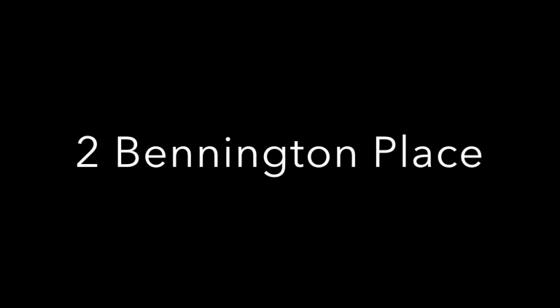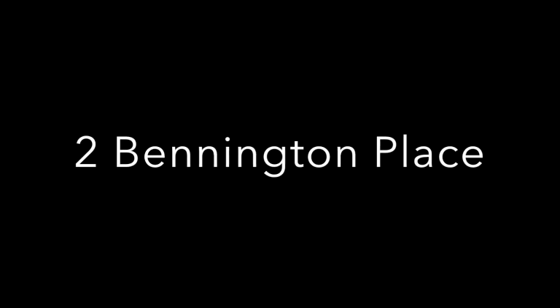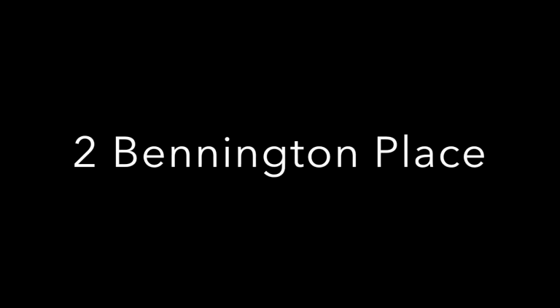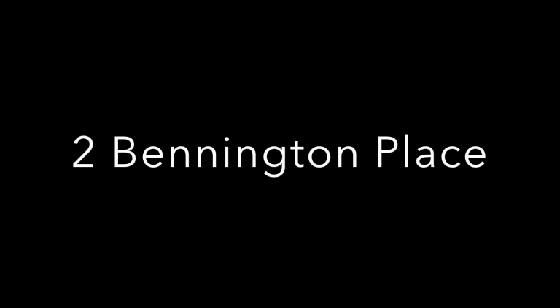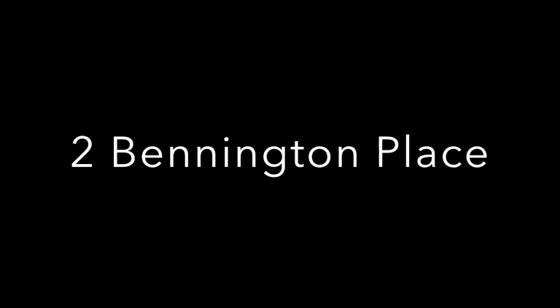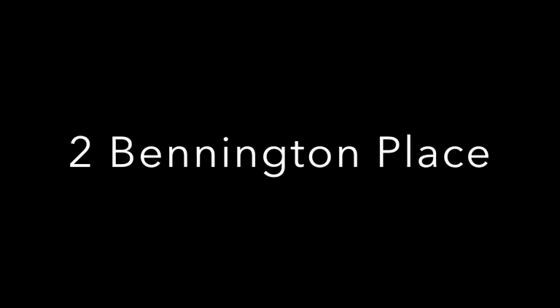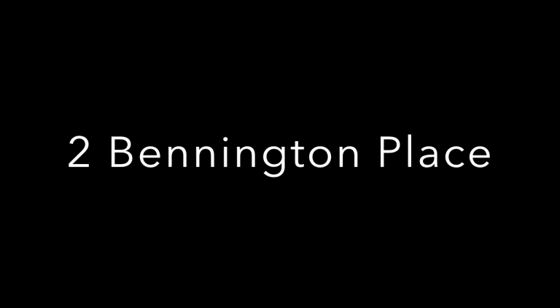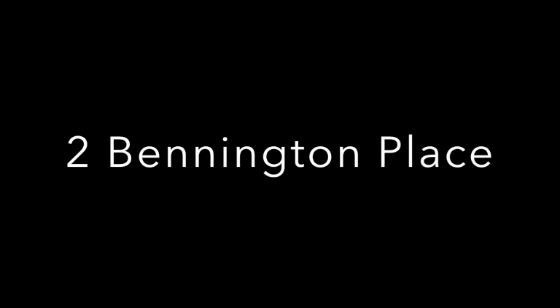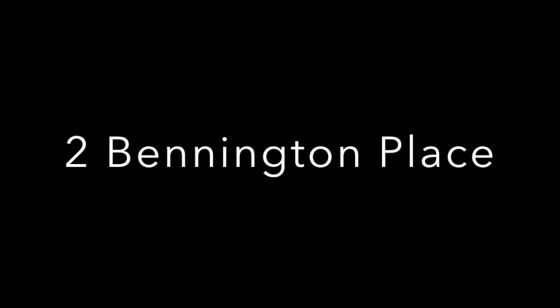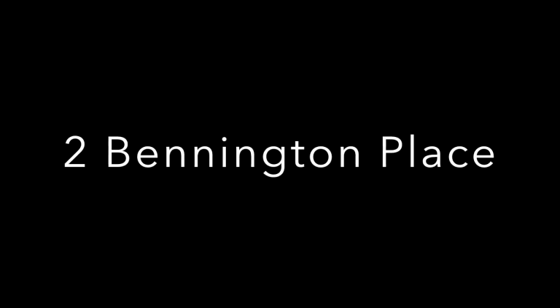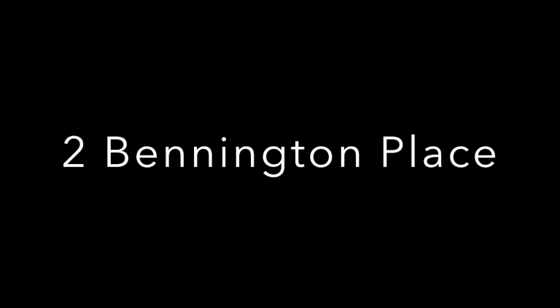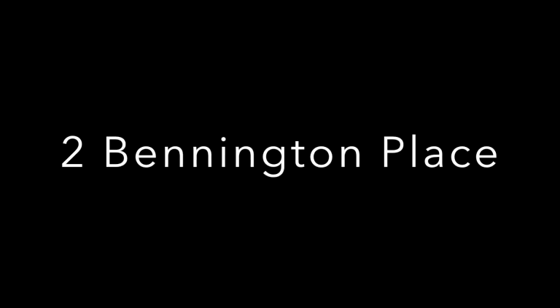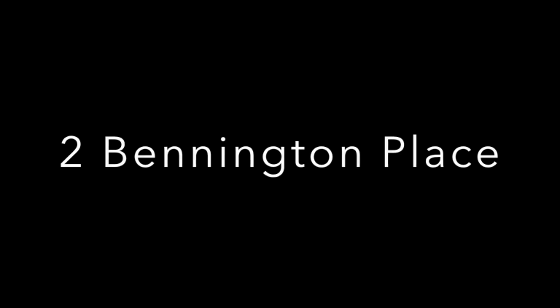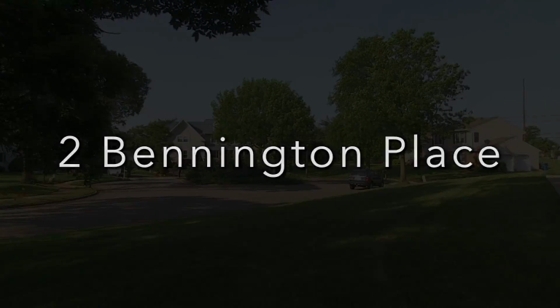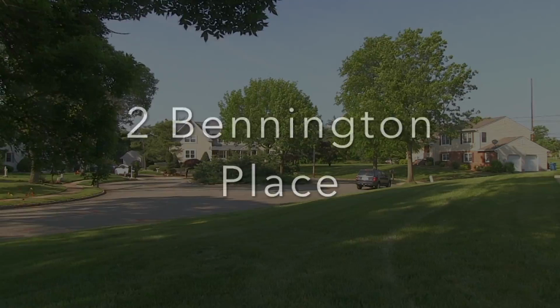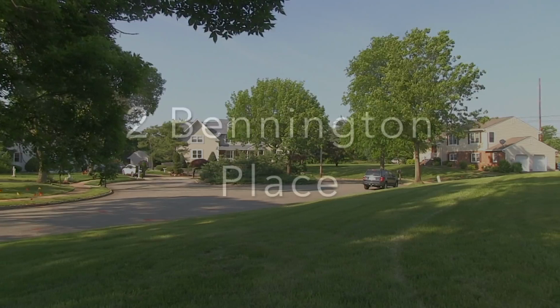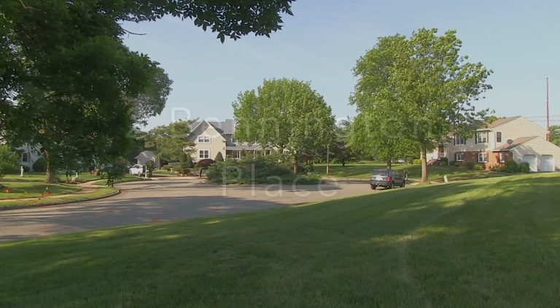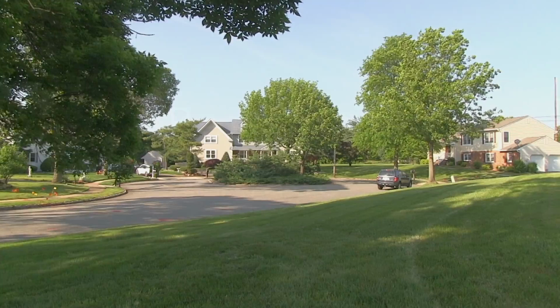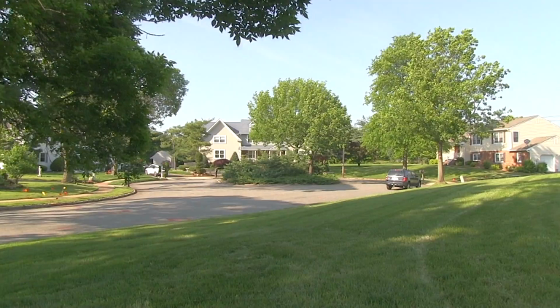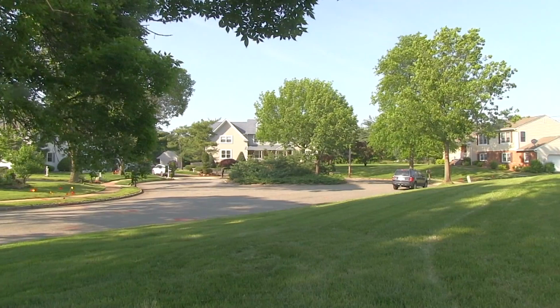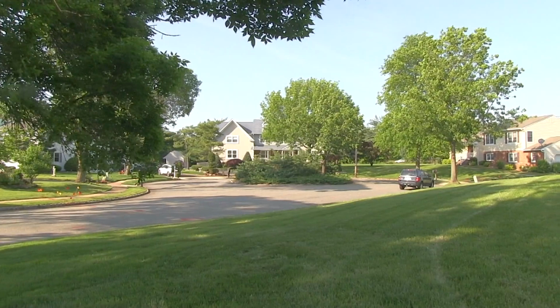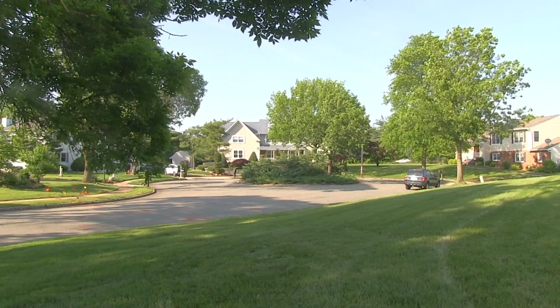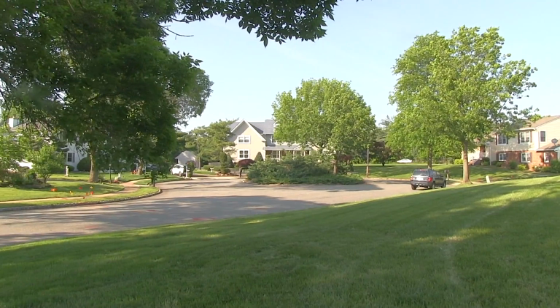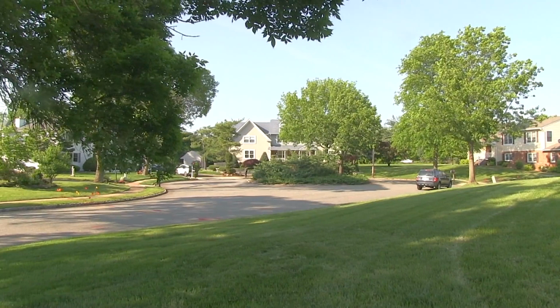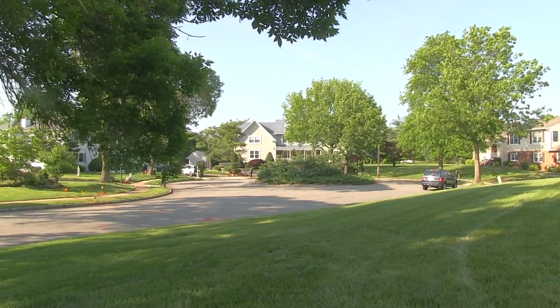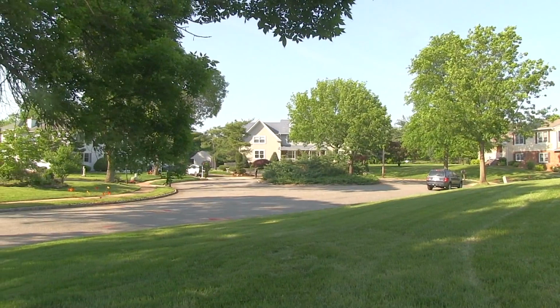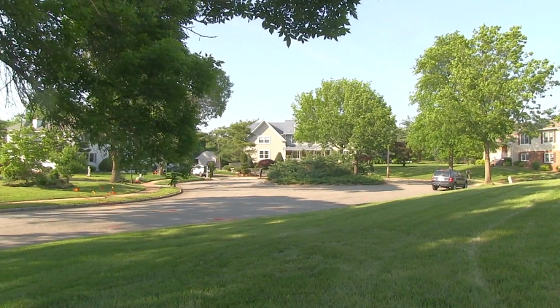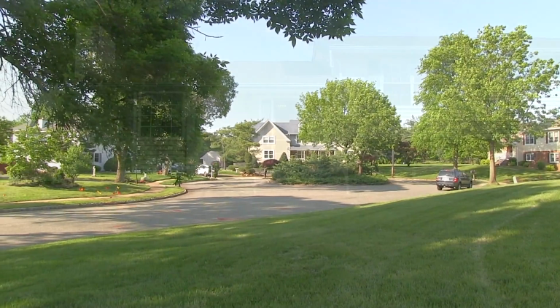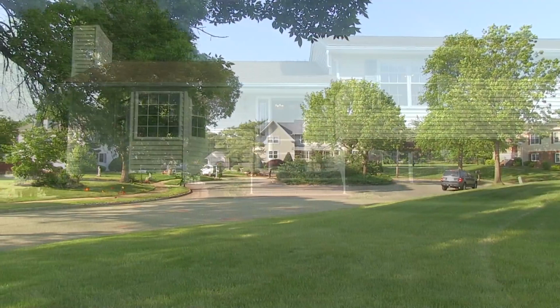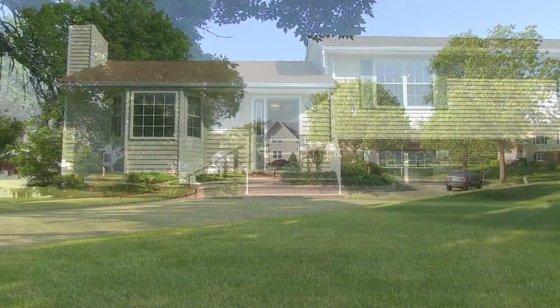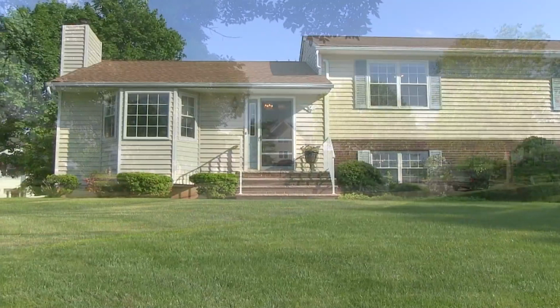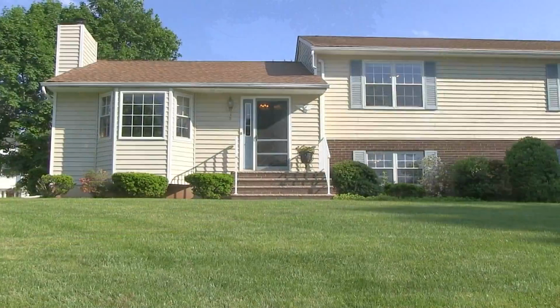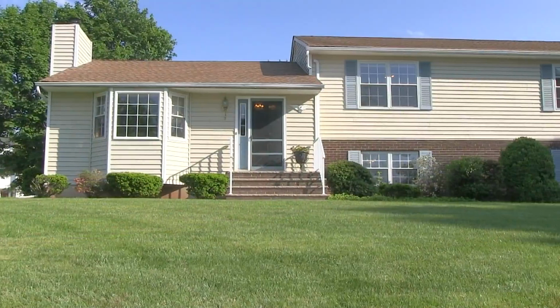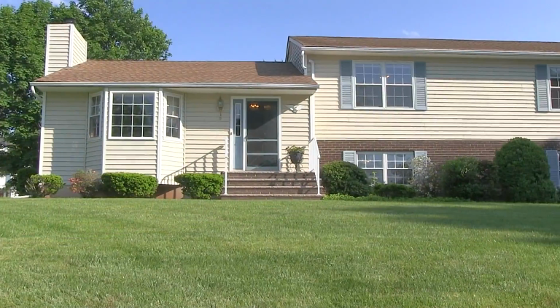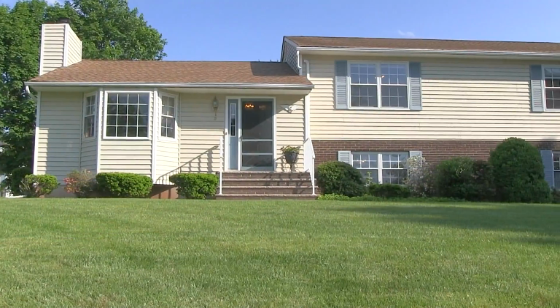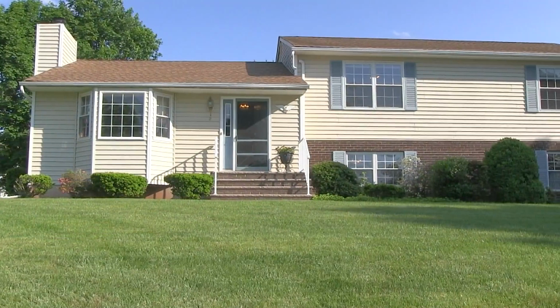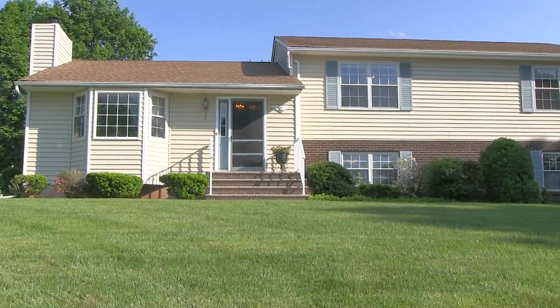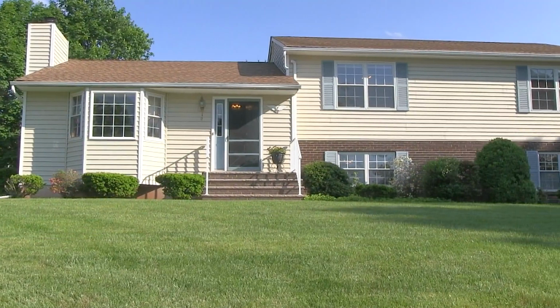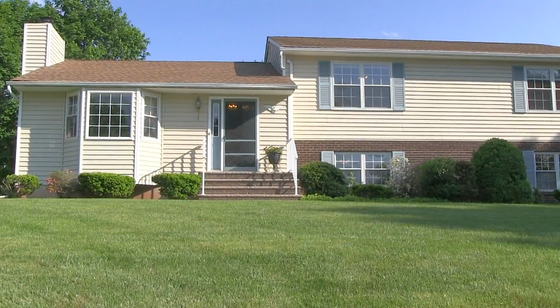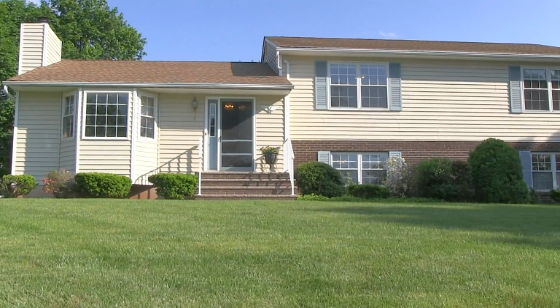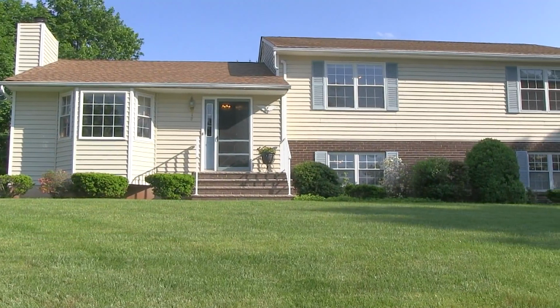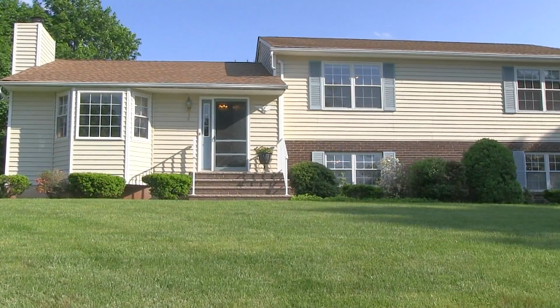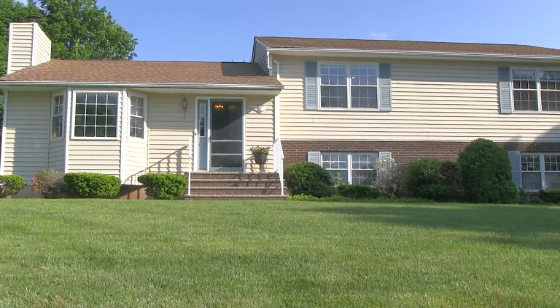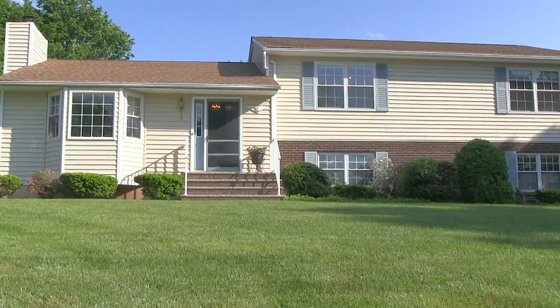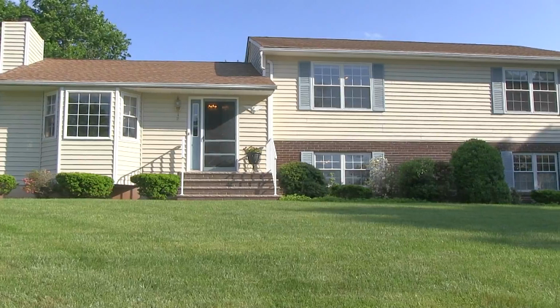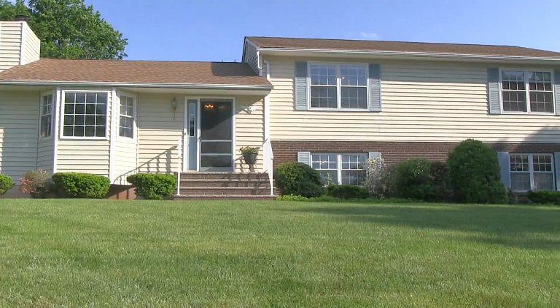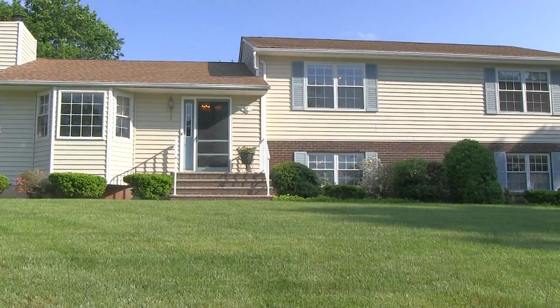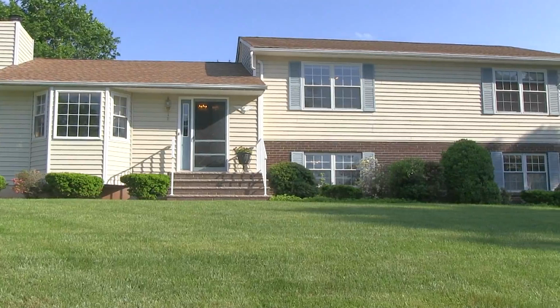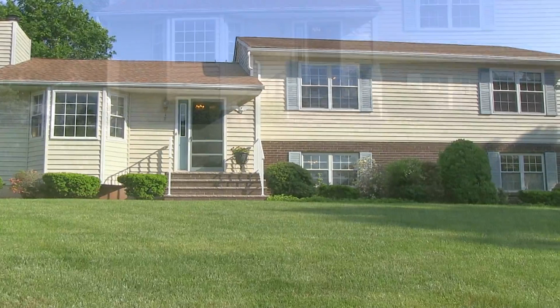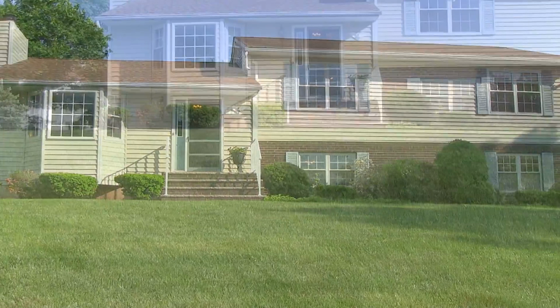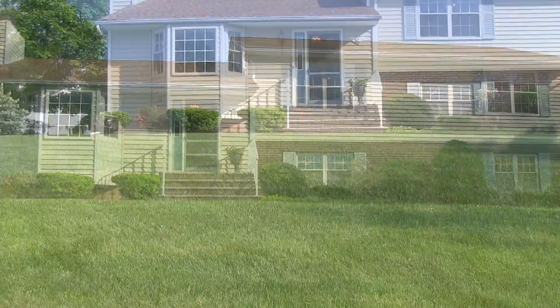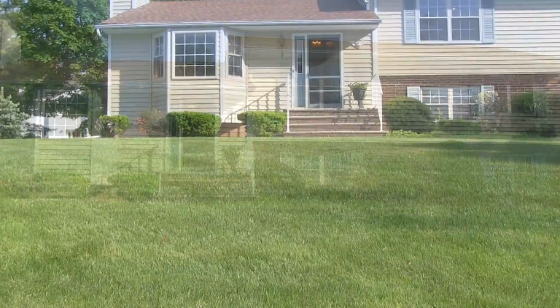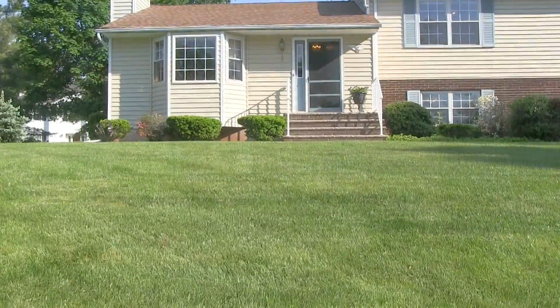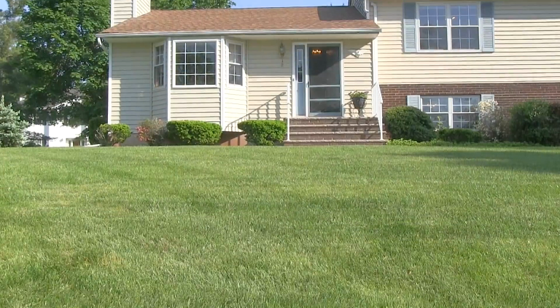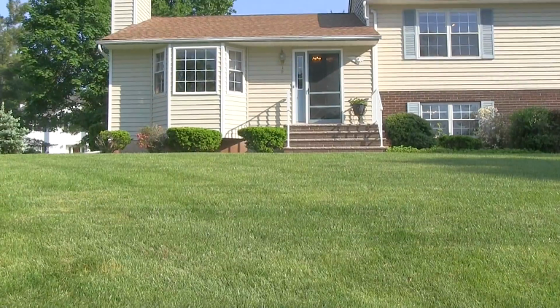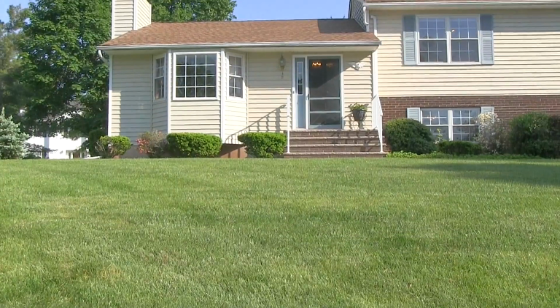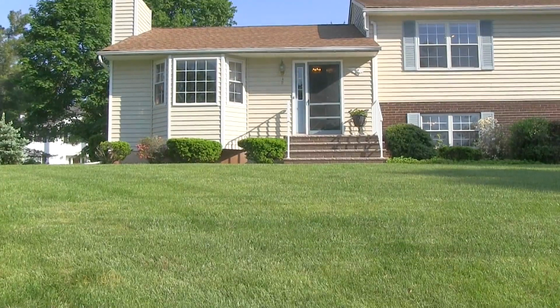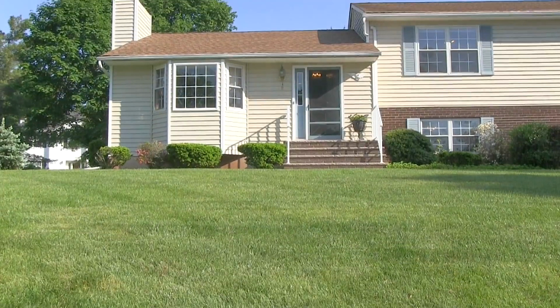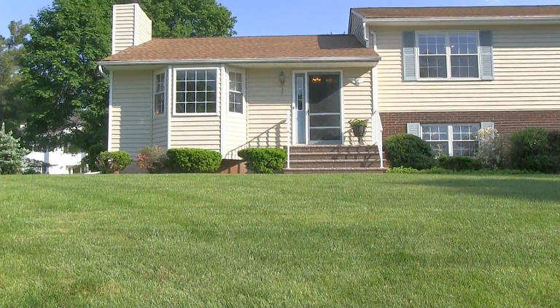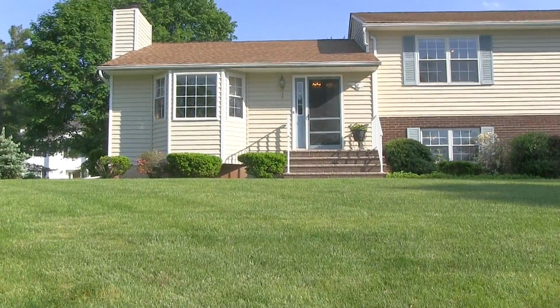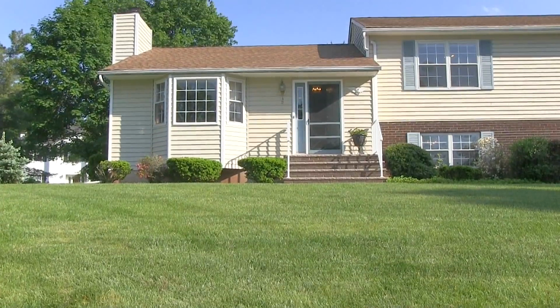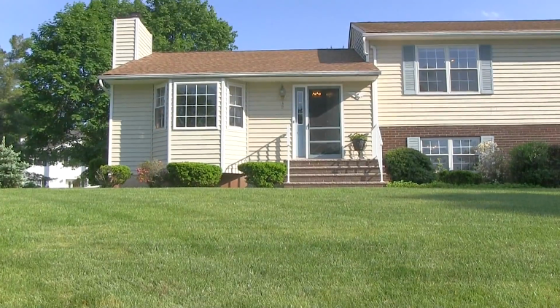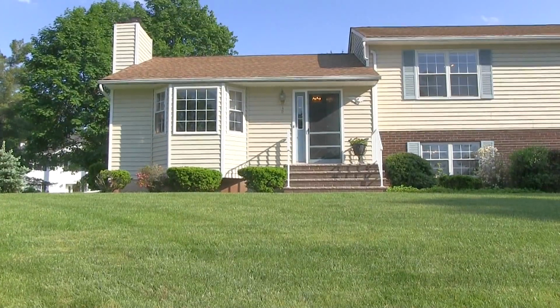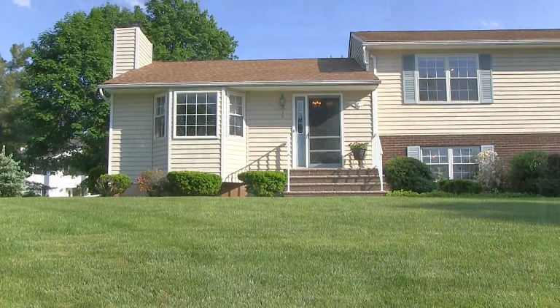Hi, I'm Mary Churchill, Coldwell Banker, and I'd like to take you on a tour of our newest listing at Bennington Place in Piscataway.